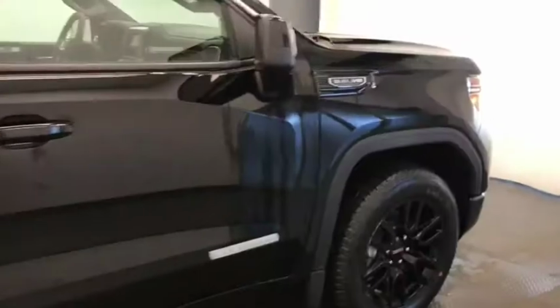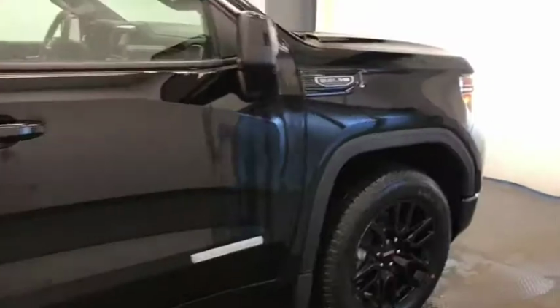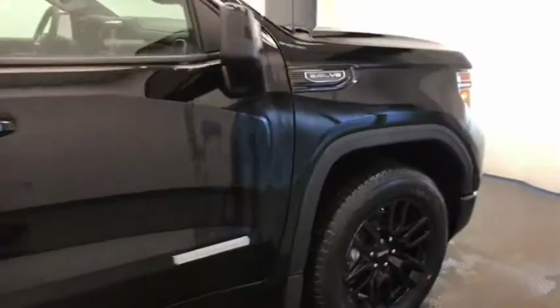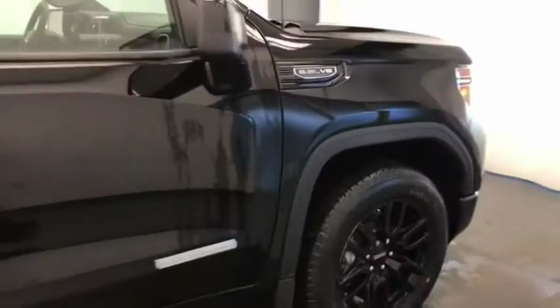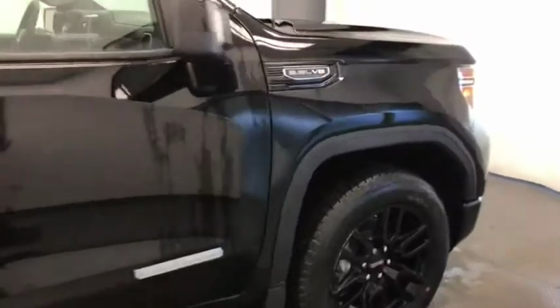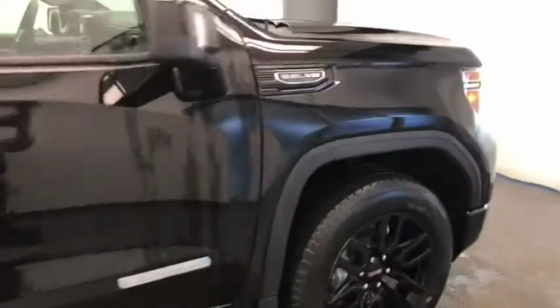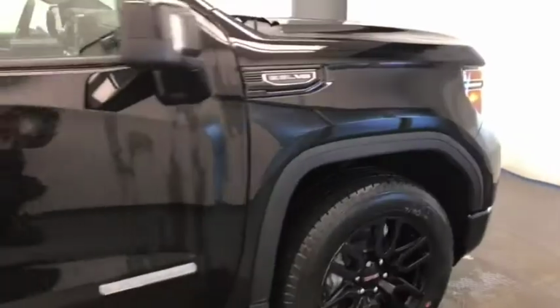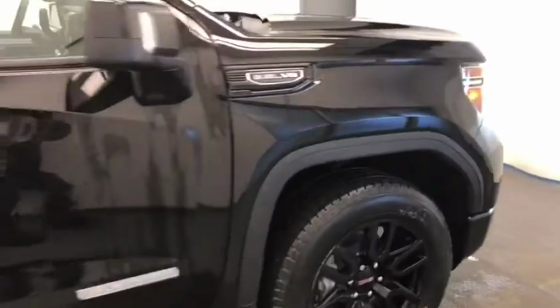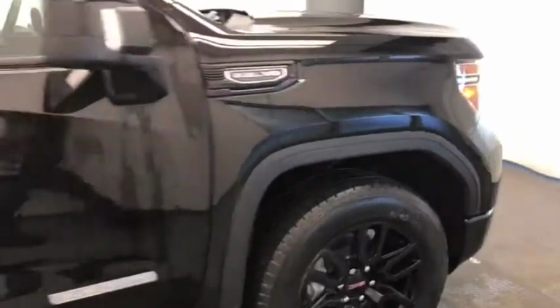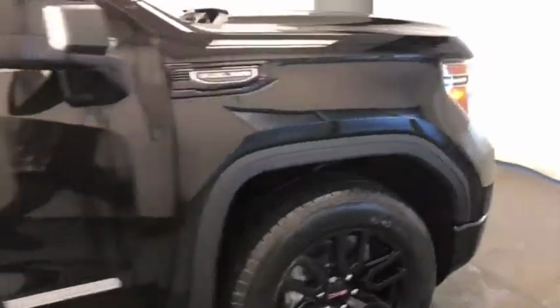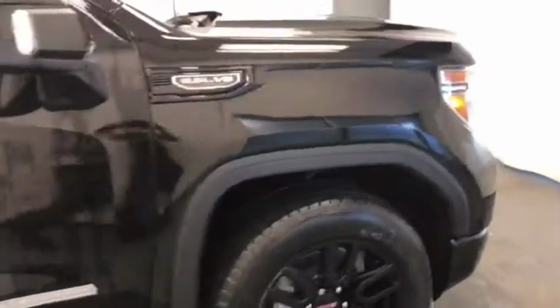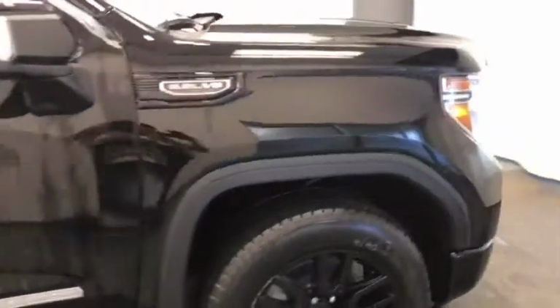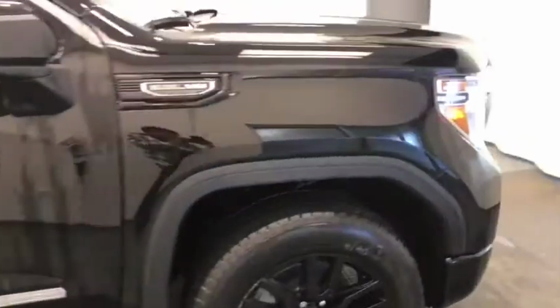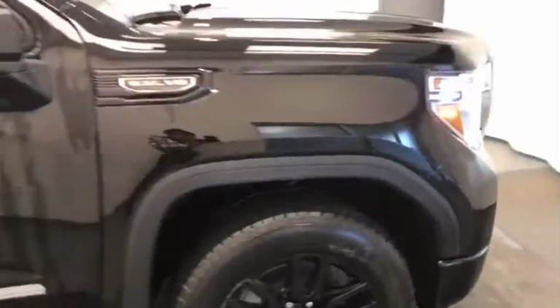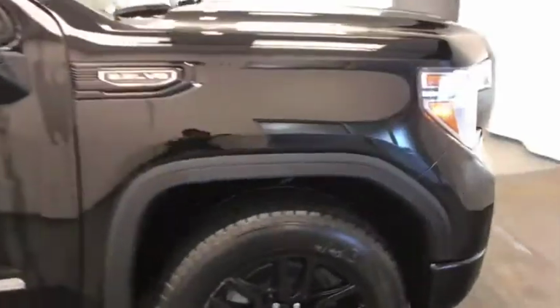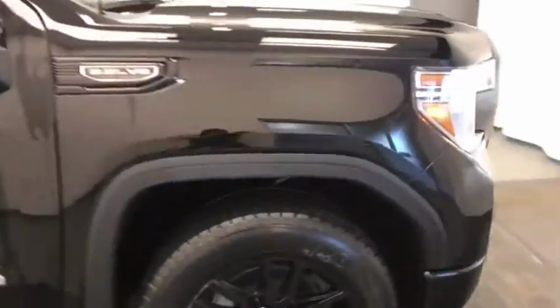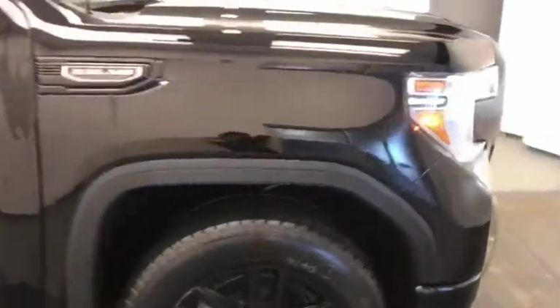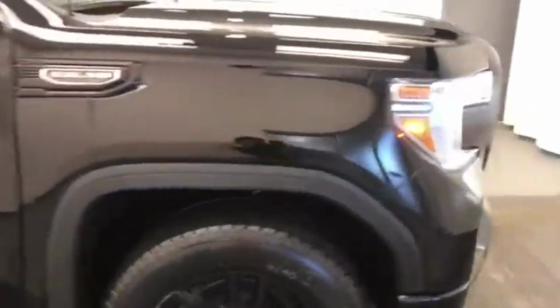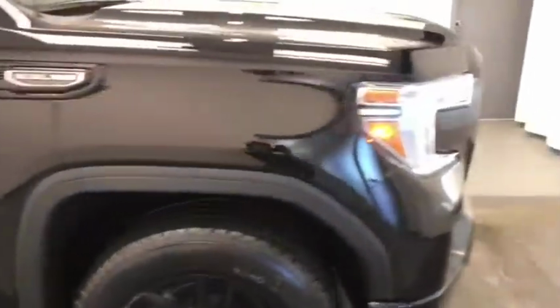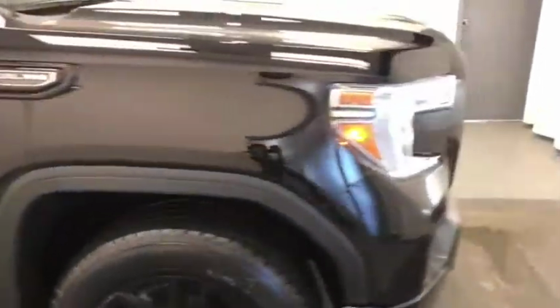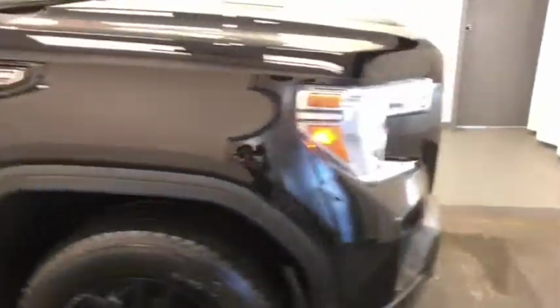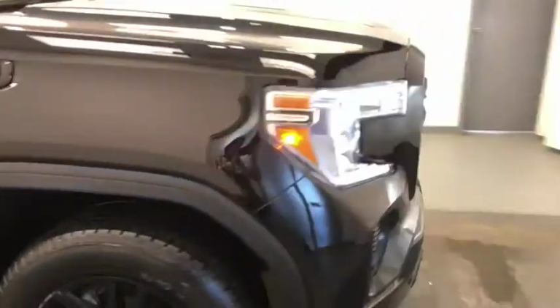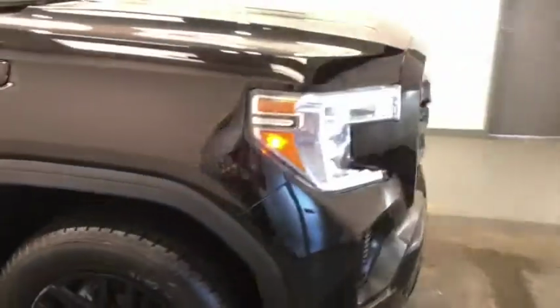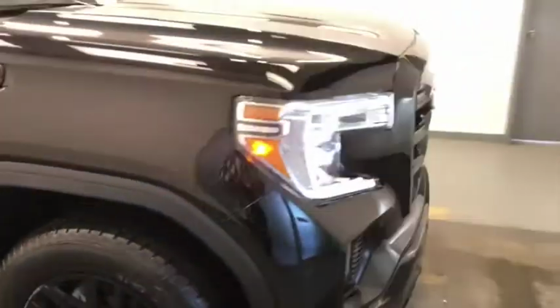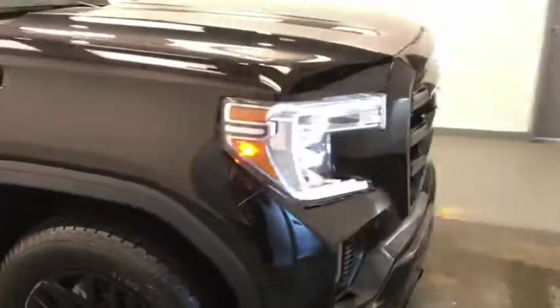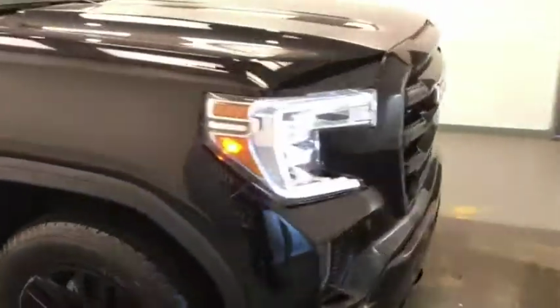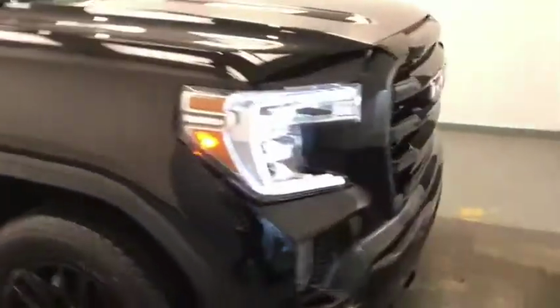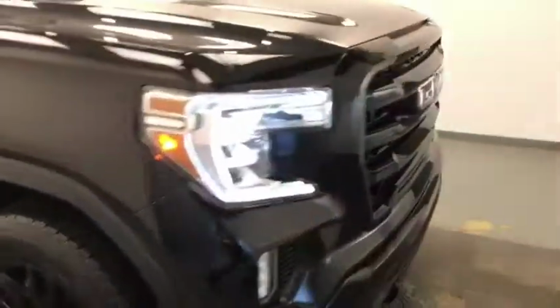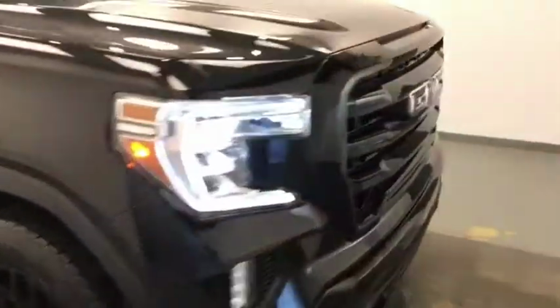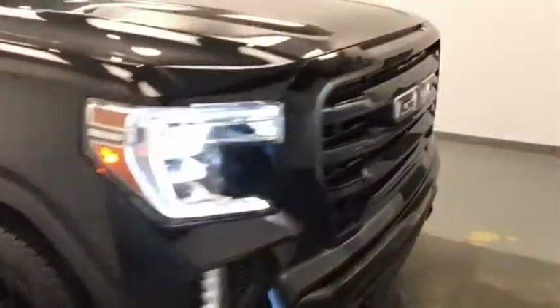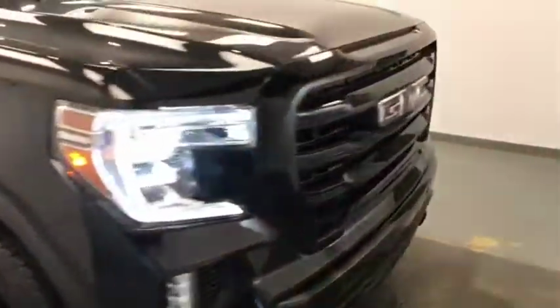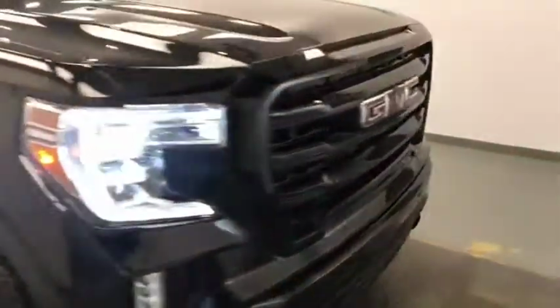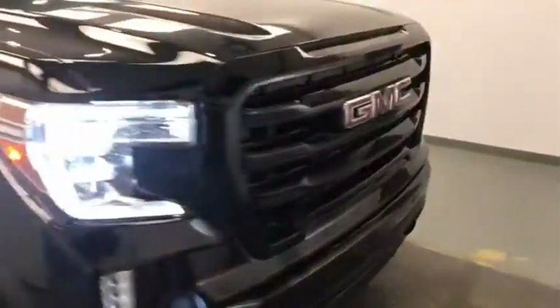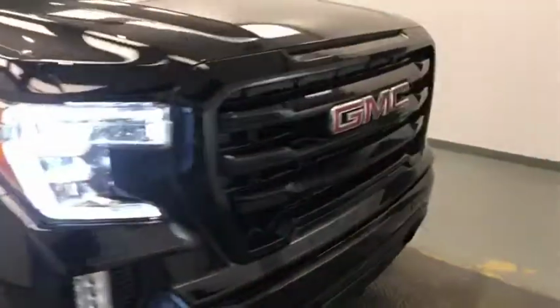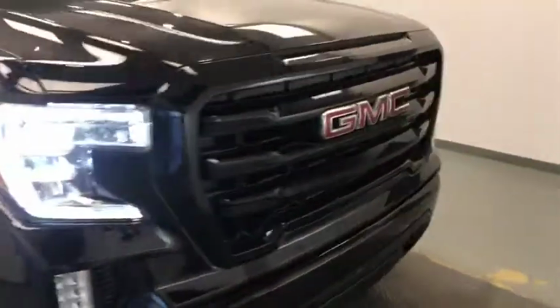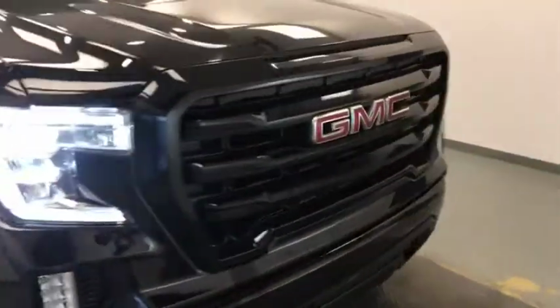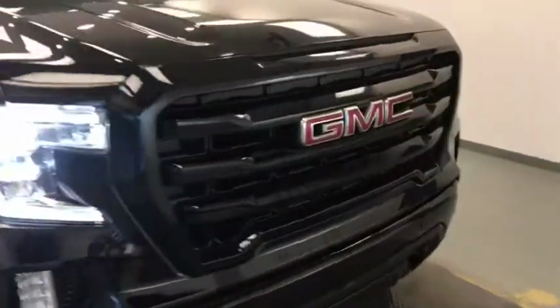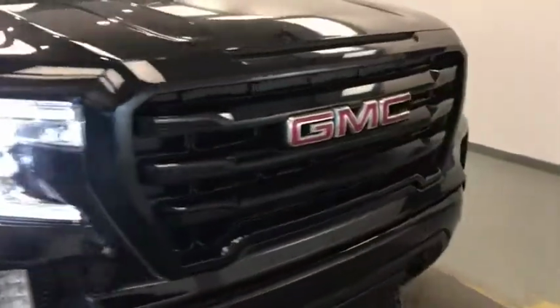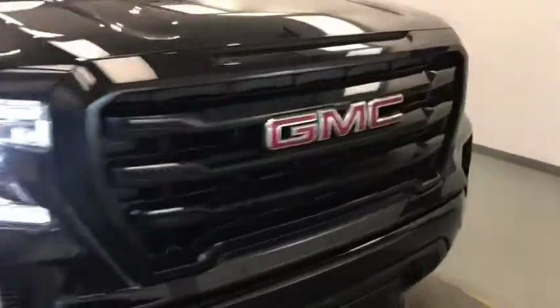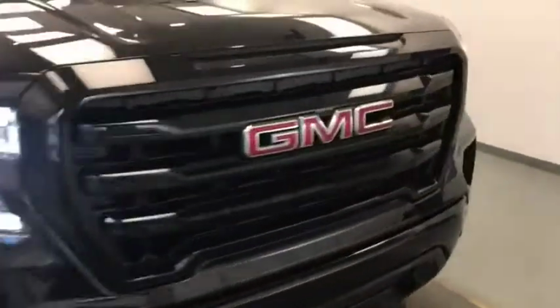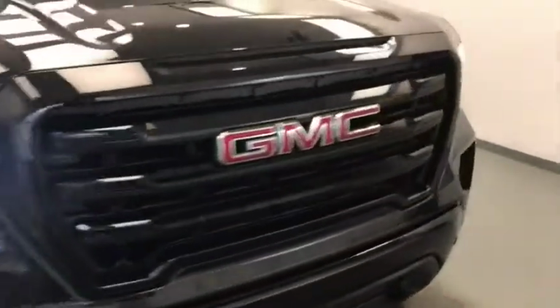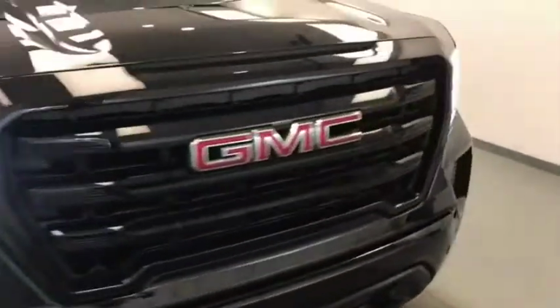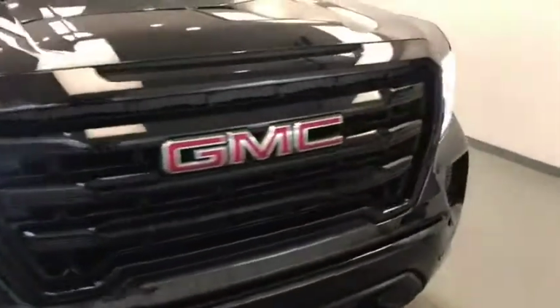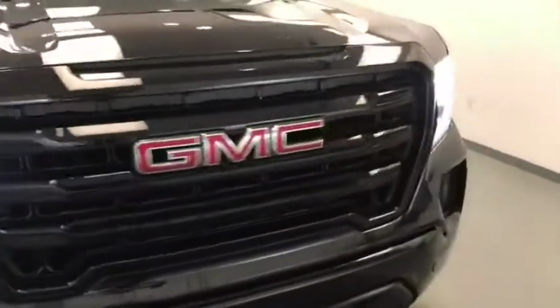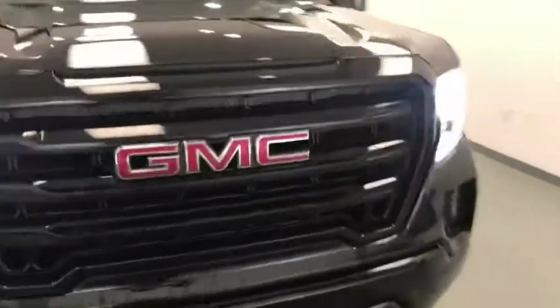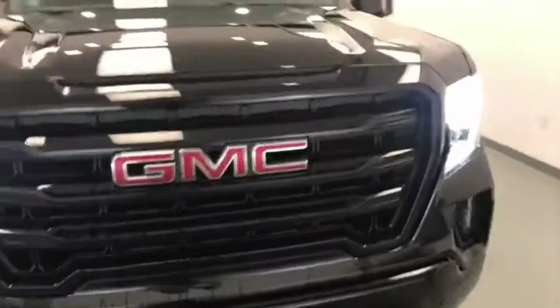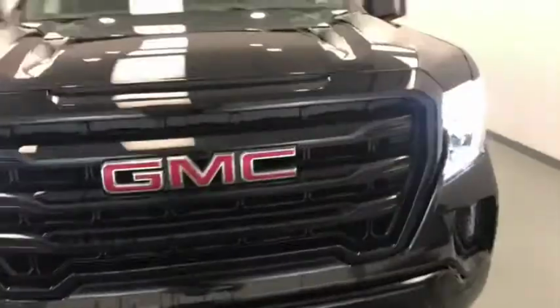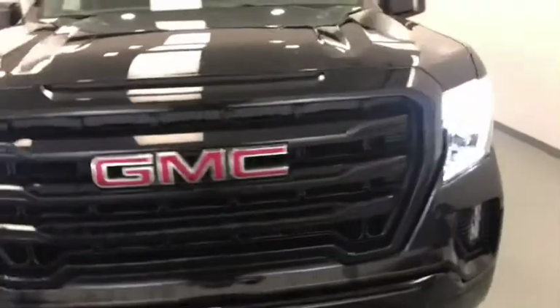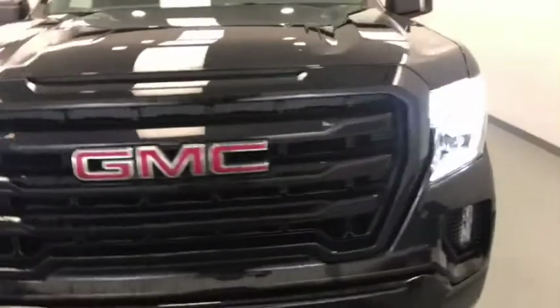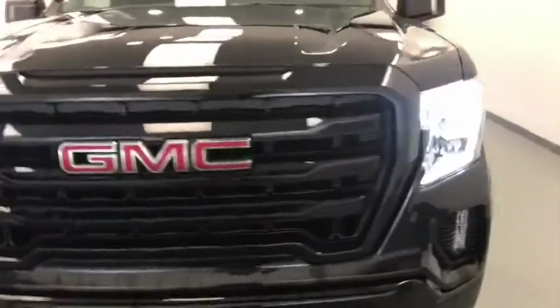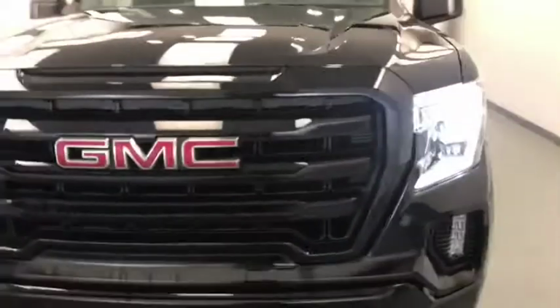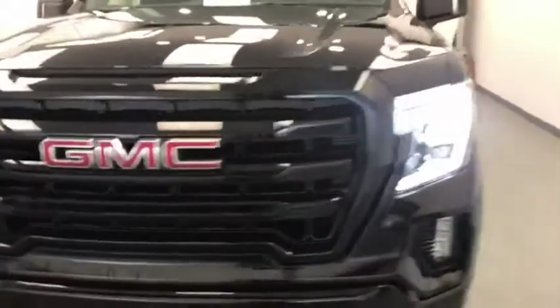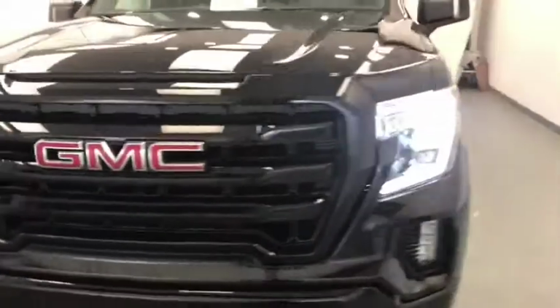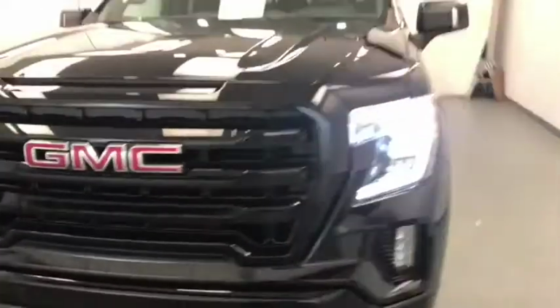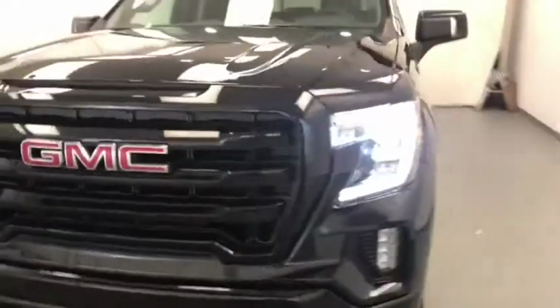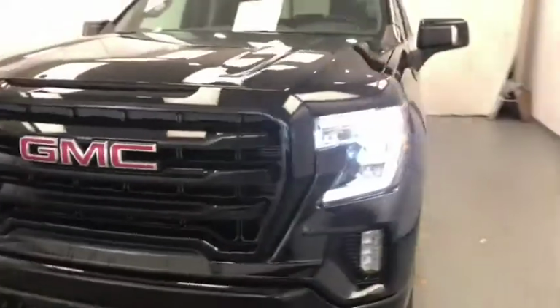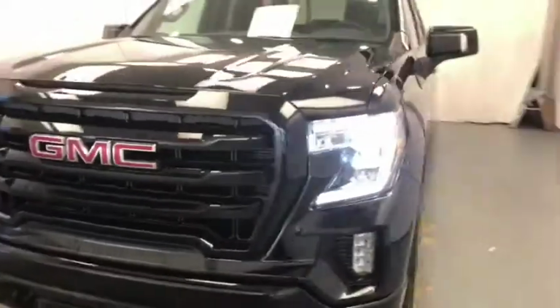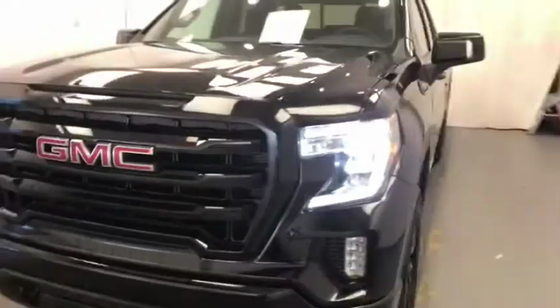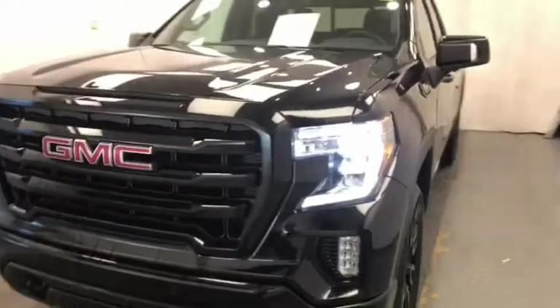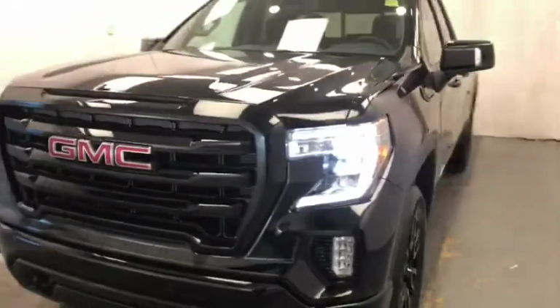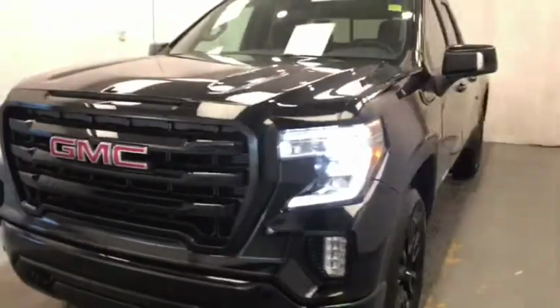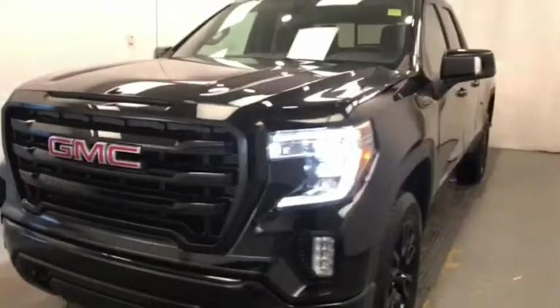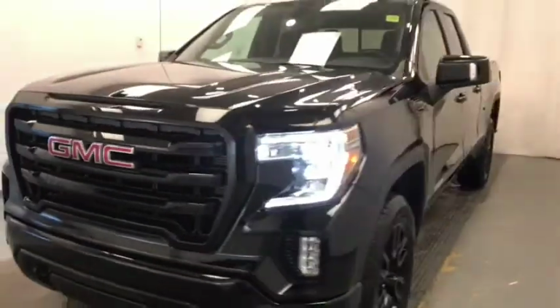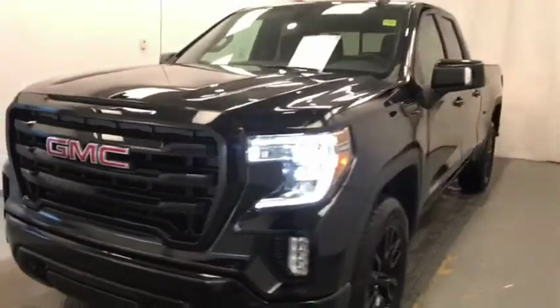This is Dan reviewing stock number 202-019 on a 2019 GMC 1500 Proof. Our exterior color is onyx black.